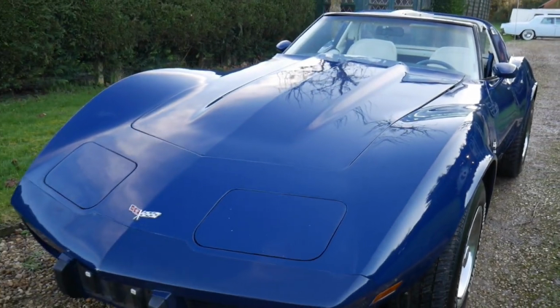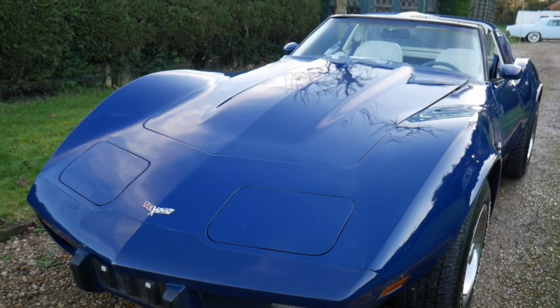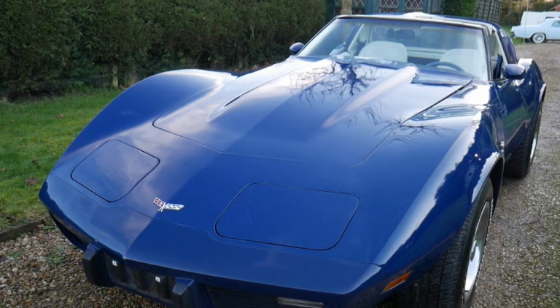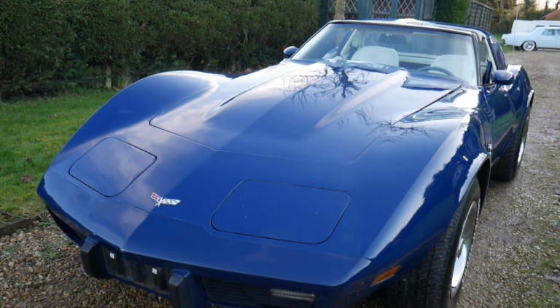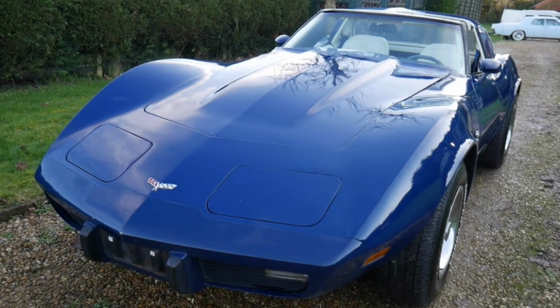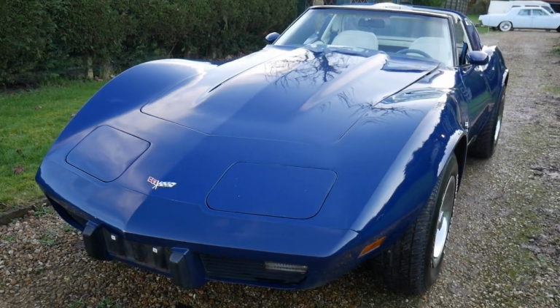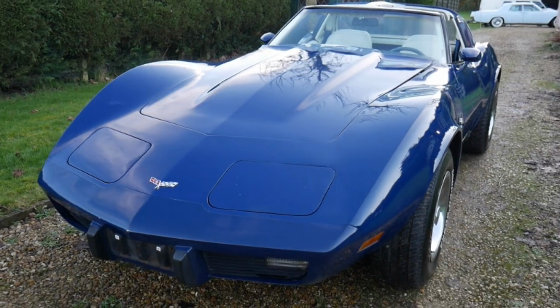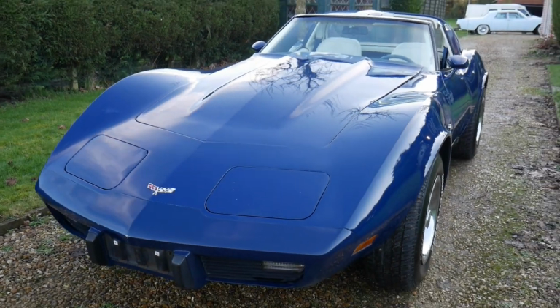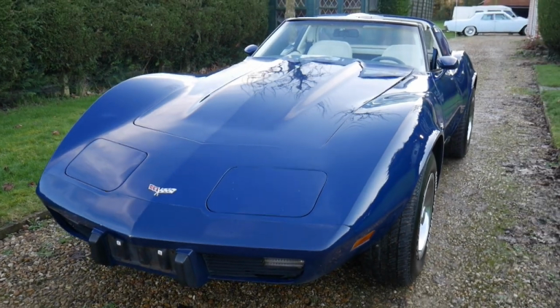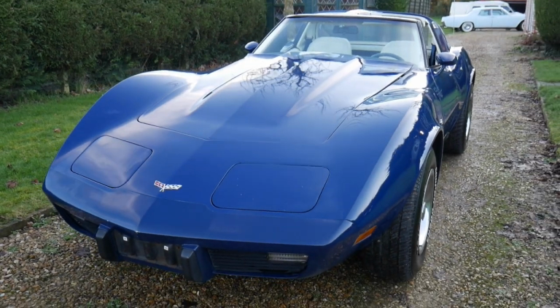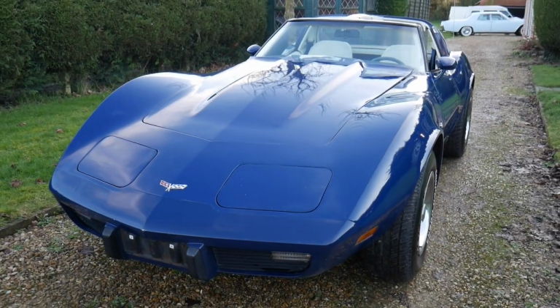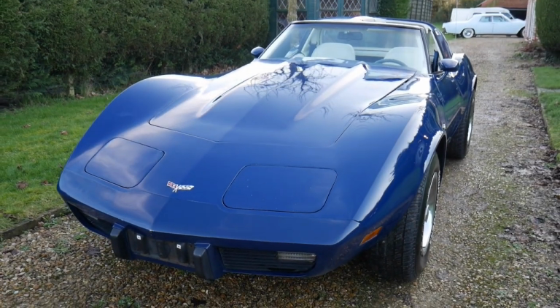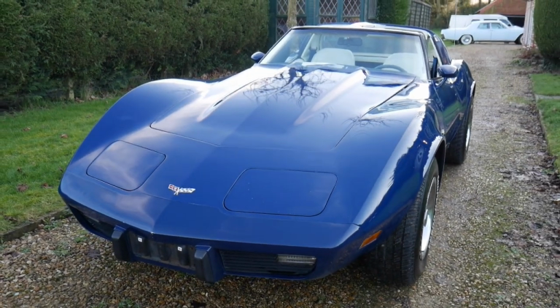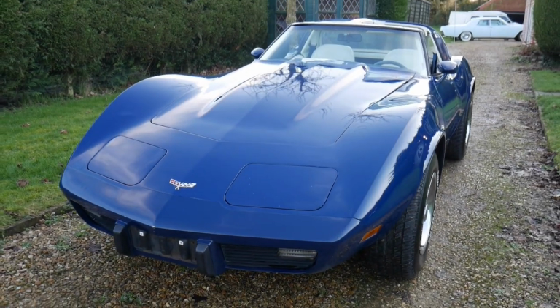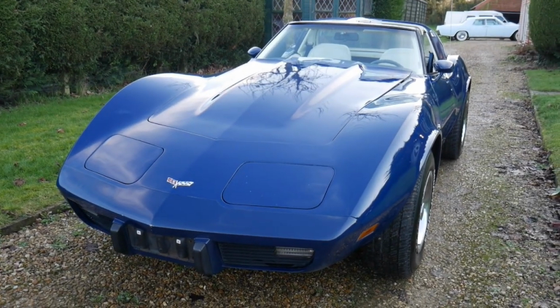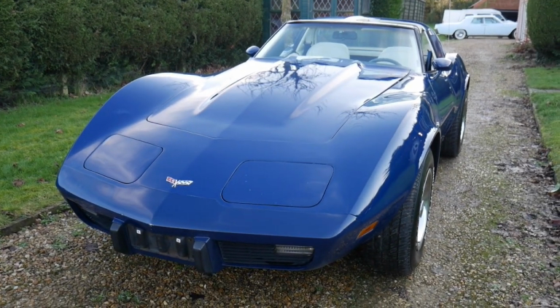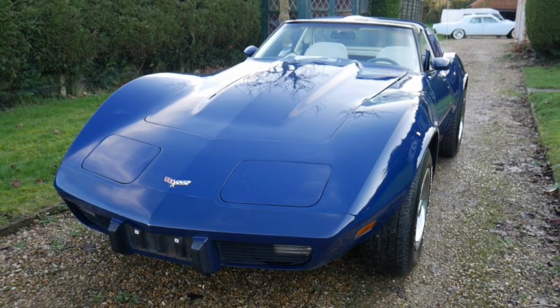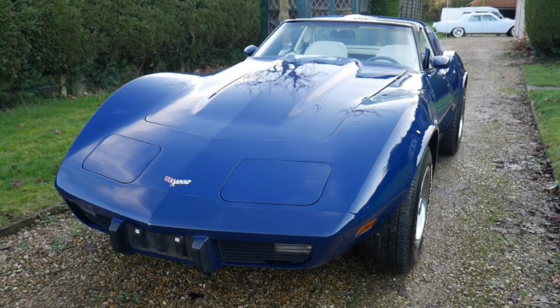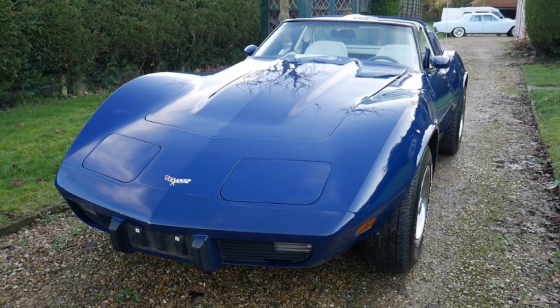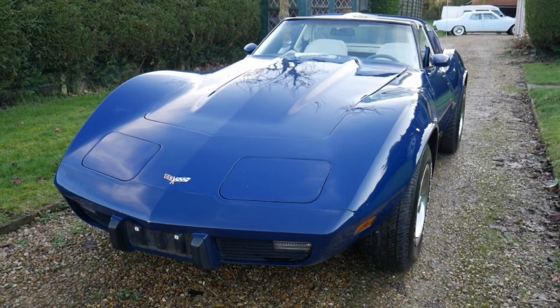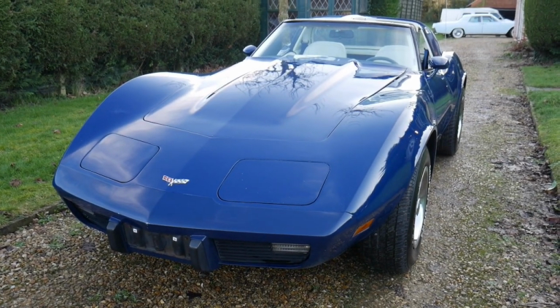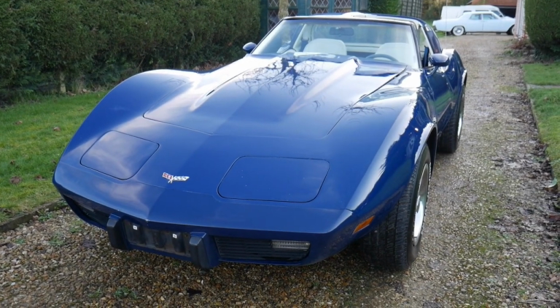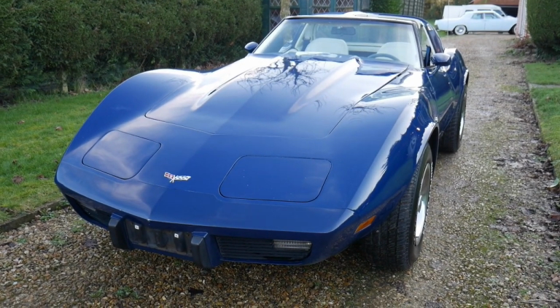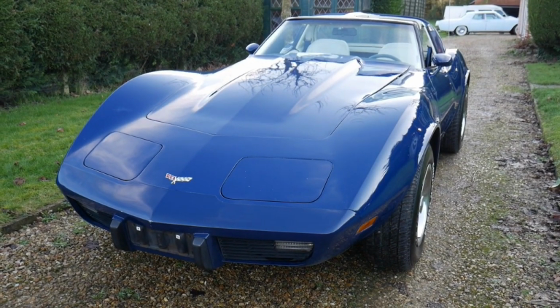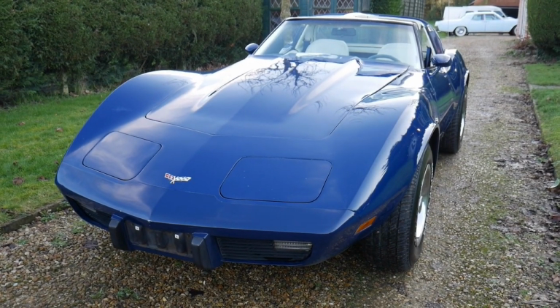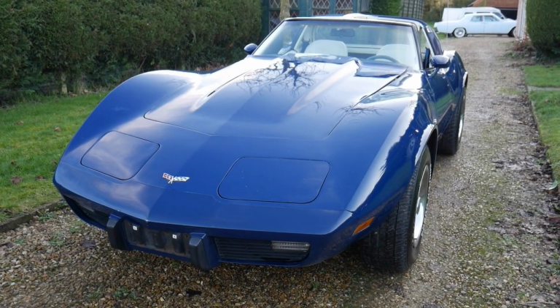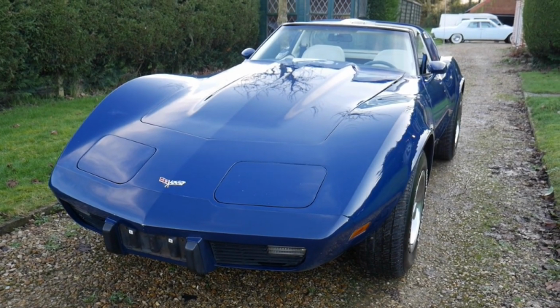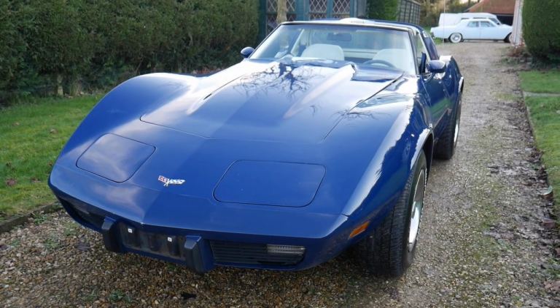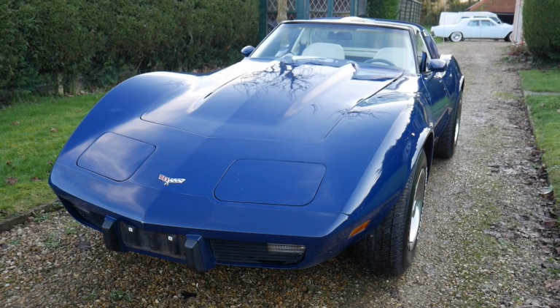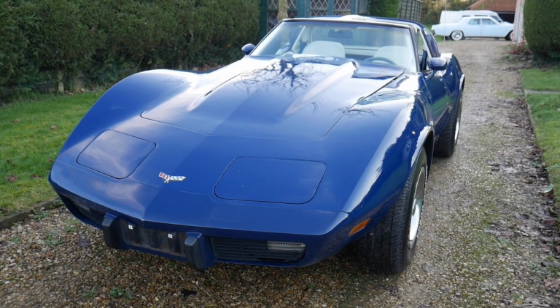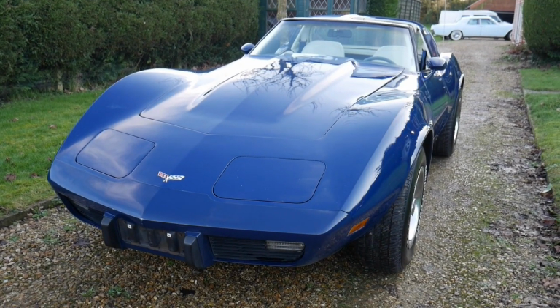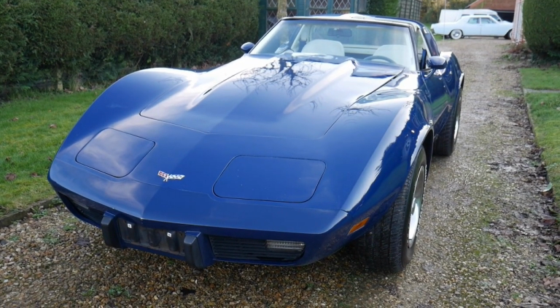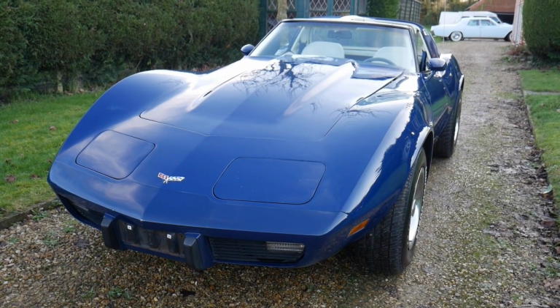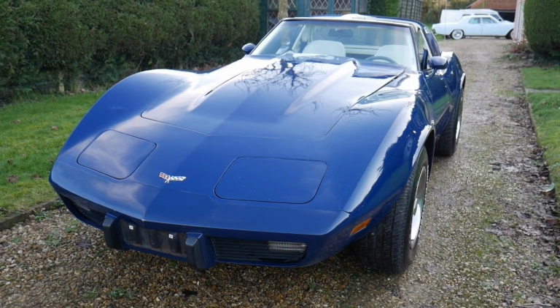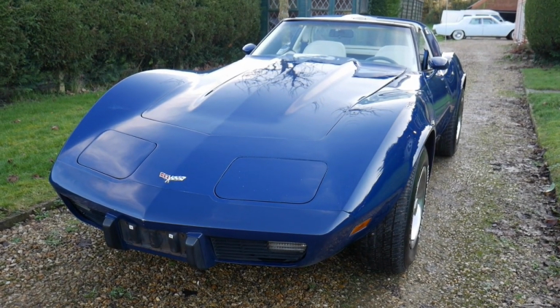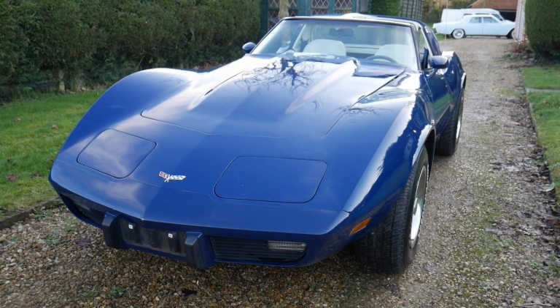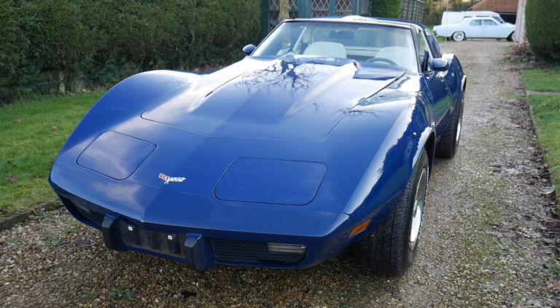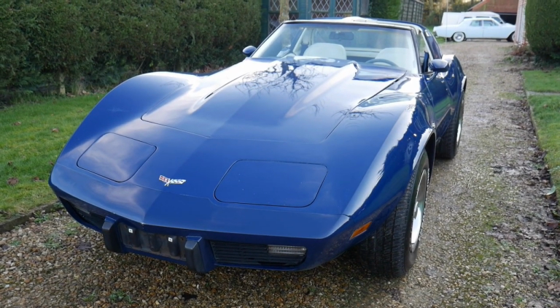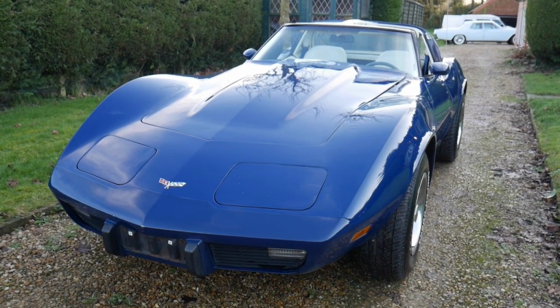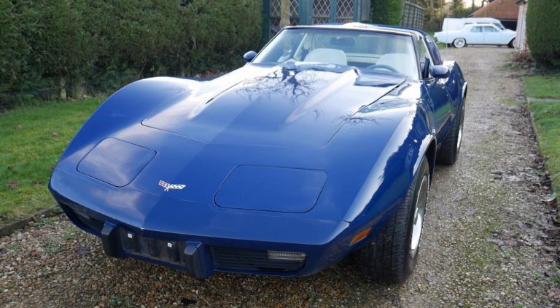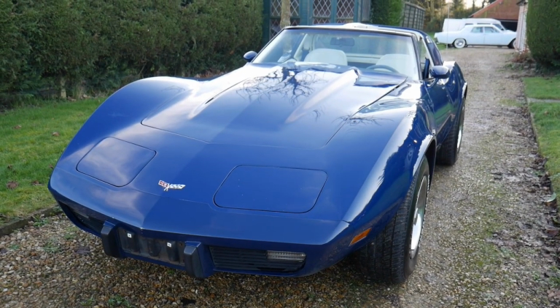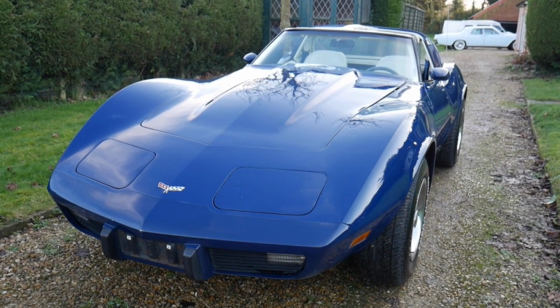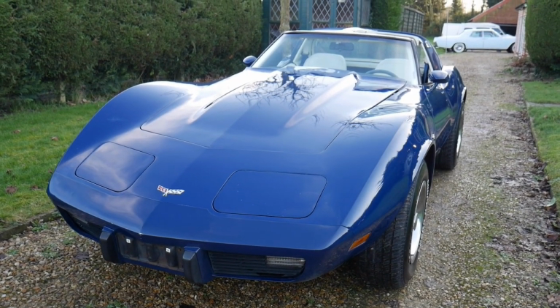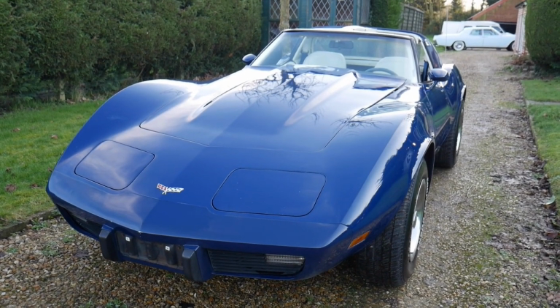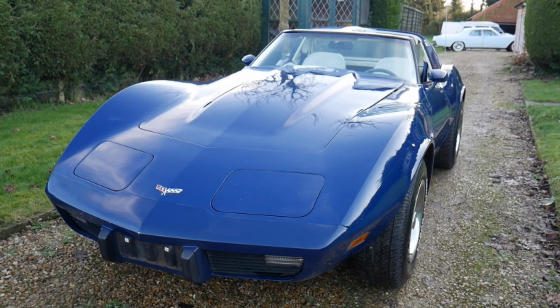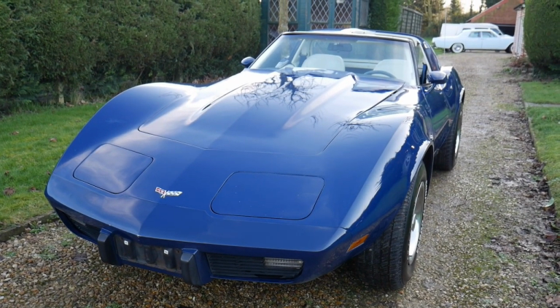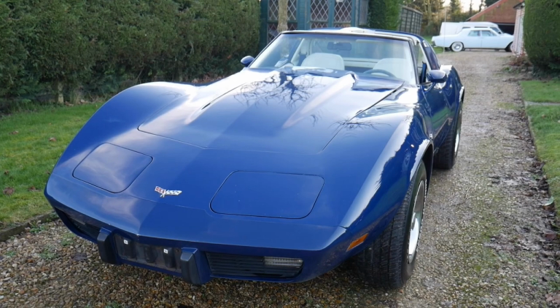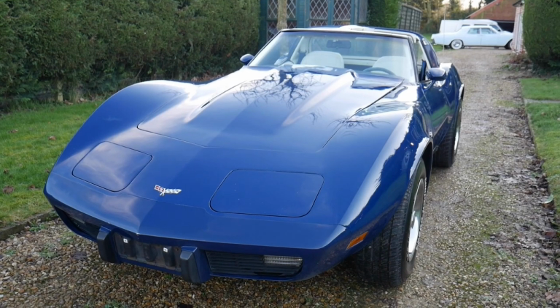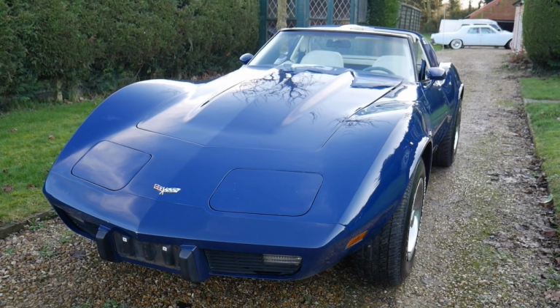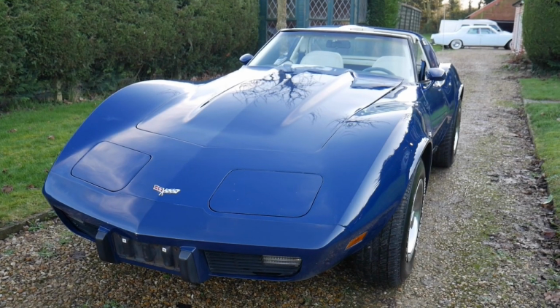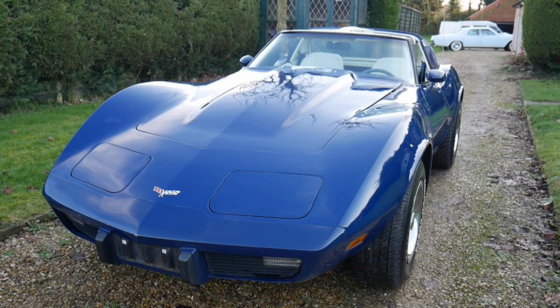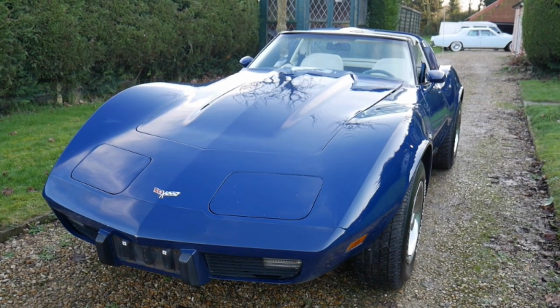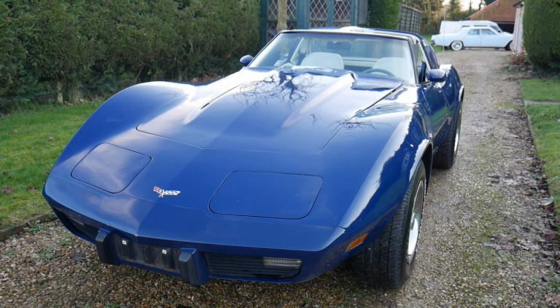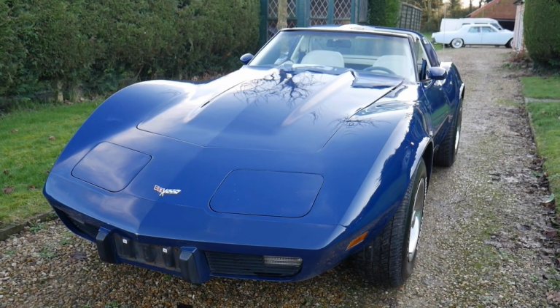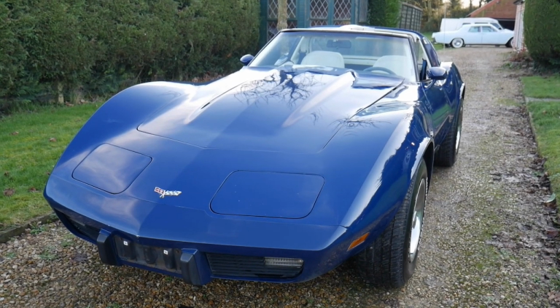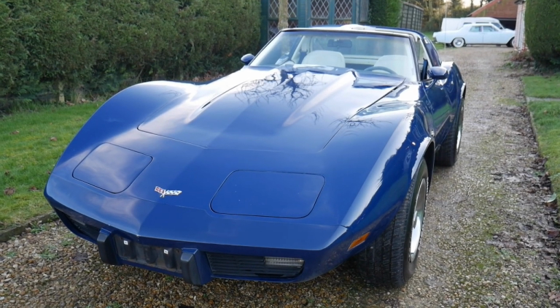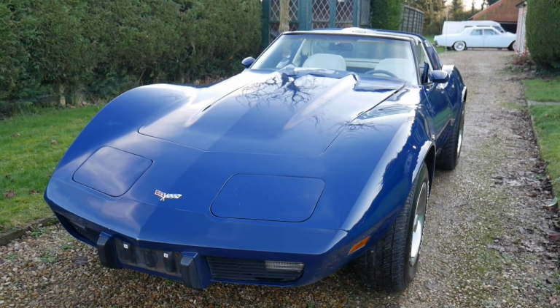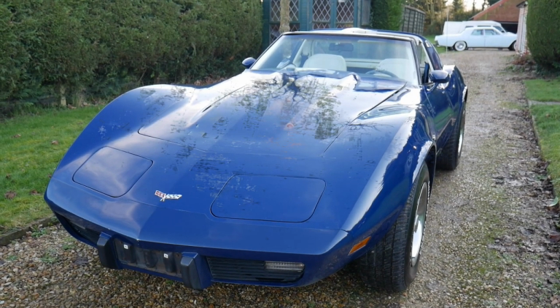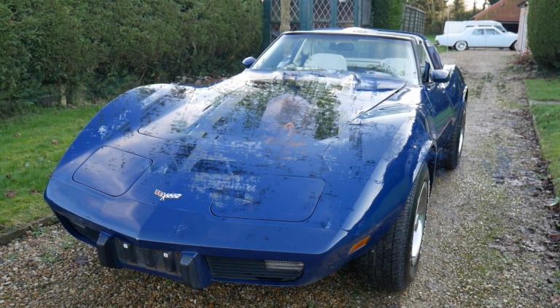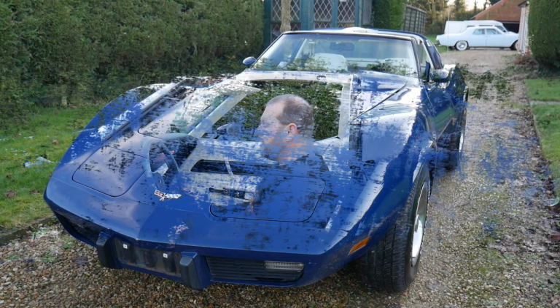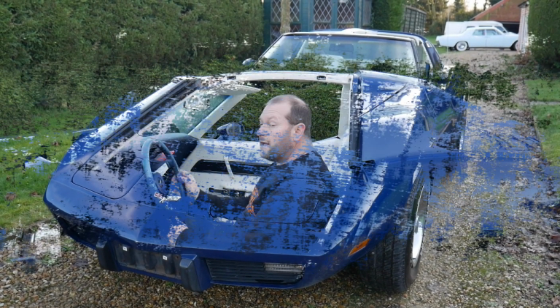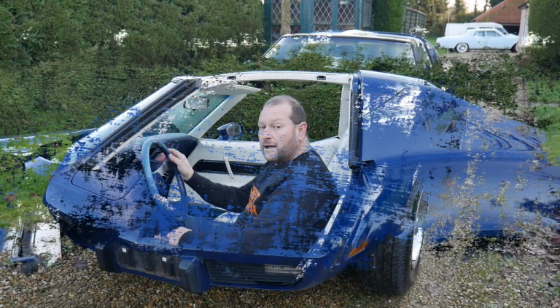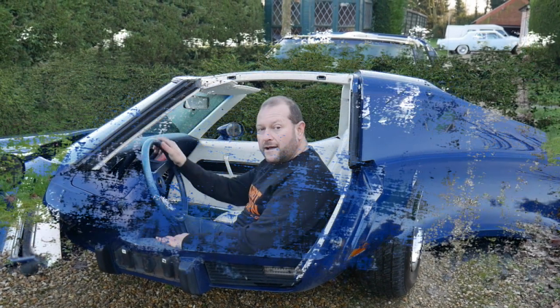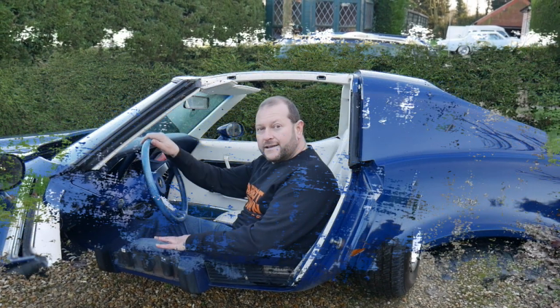You're watching this video now and thinking, "God, wow, where do I sign?" Look at that. Right, let's go and have a look inside.